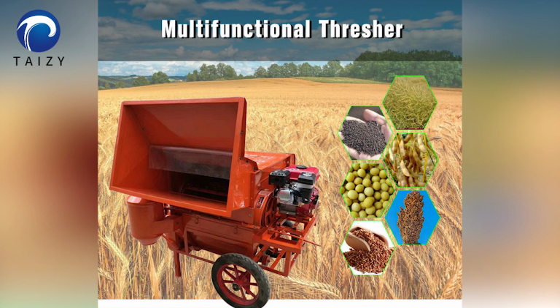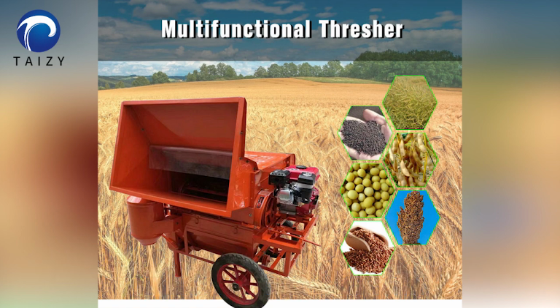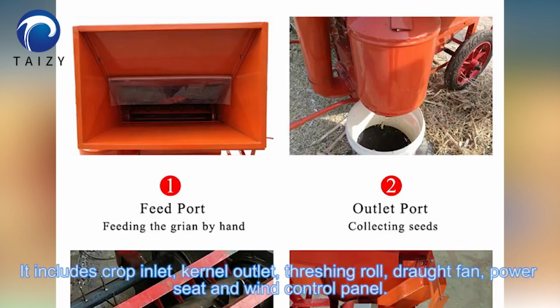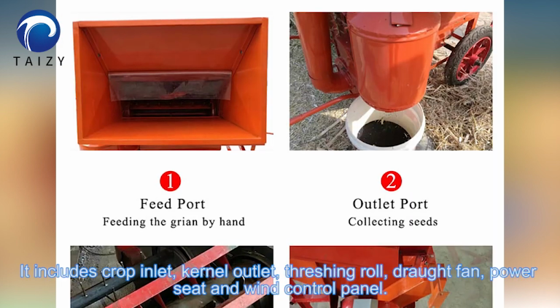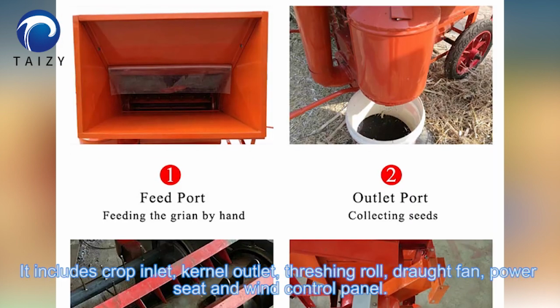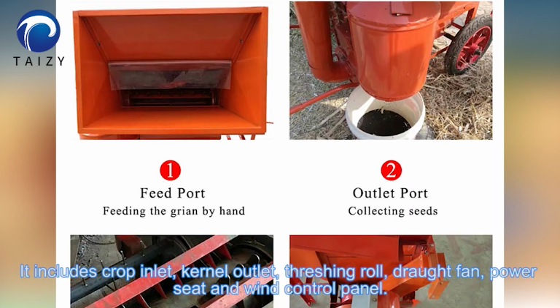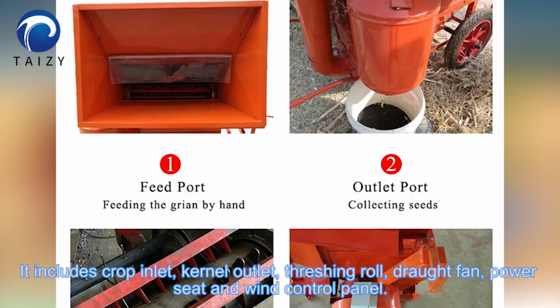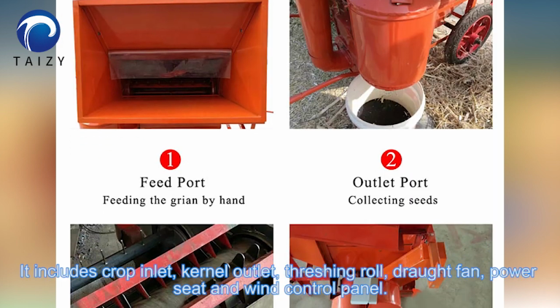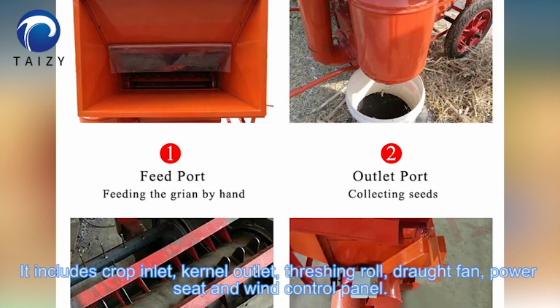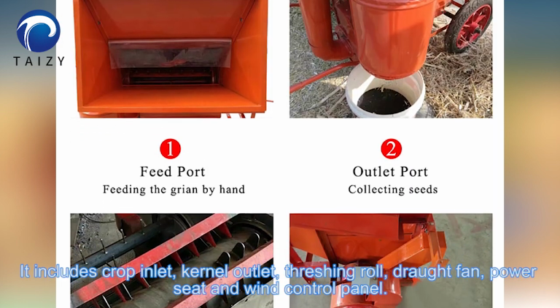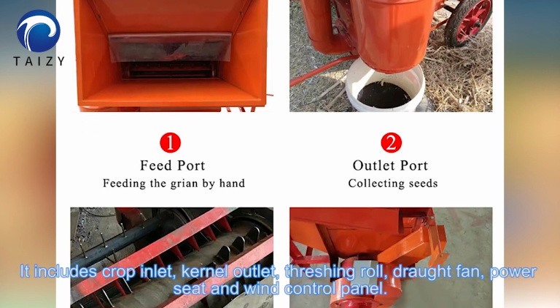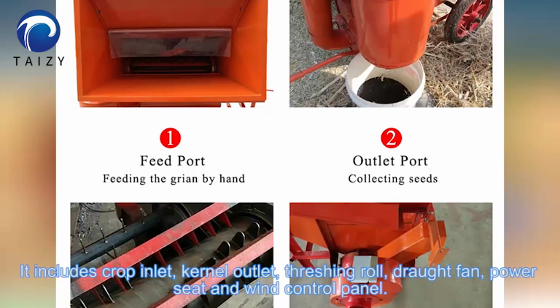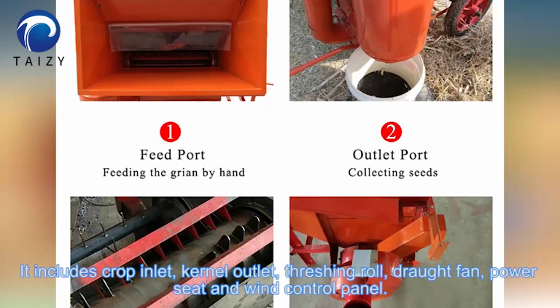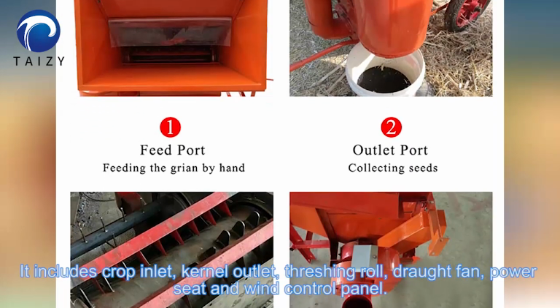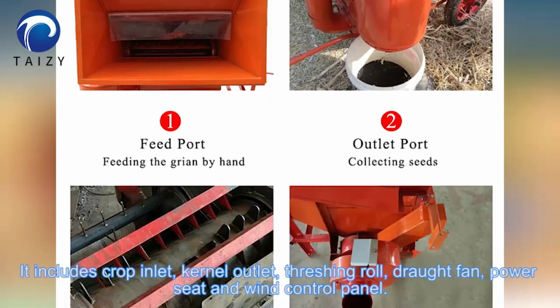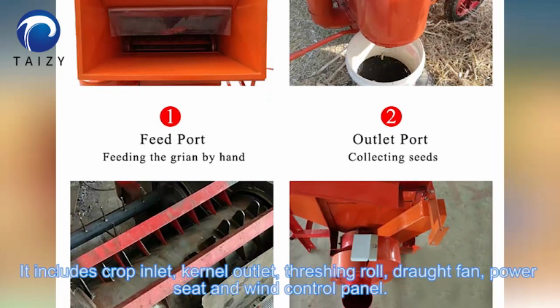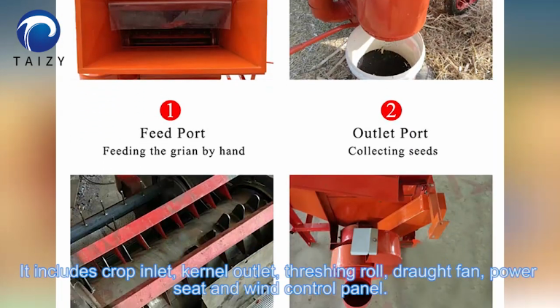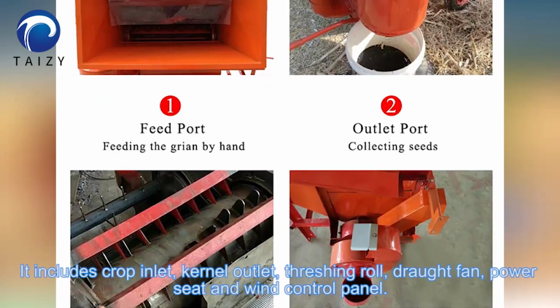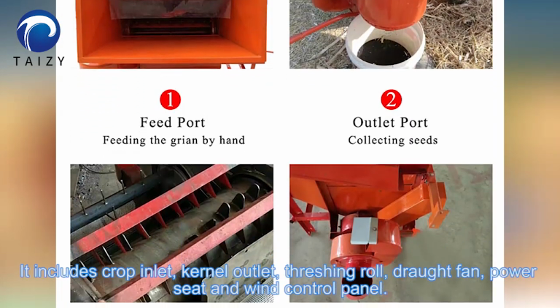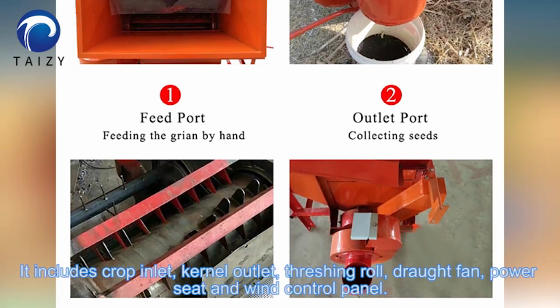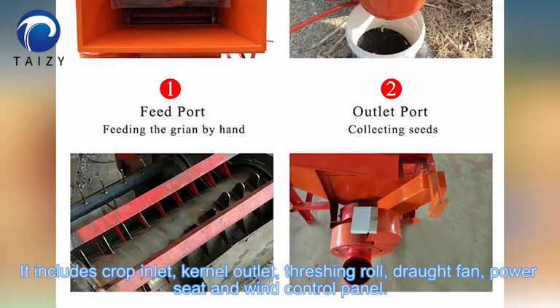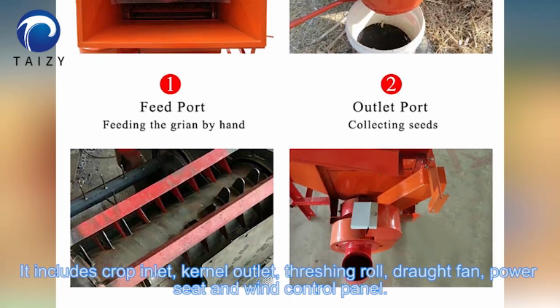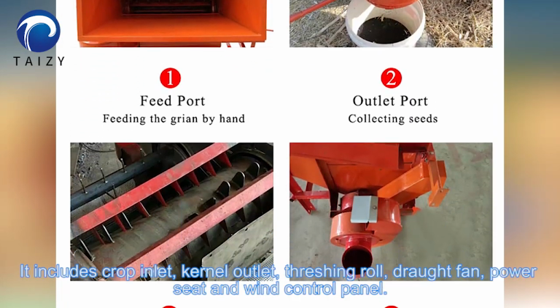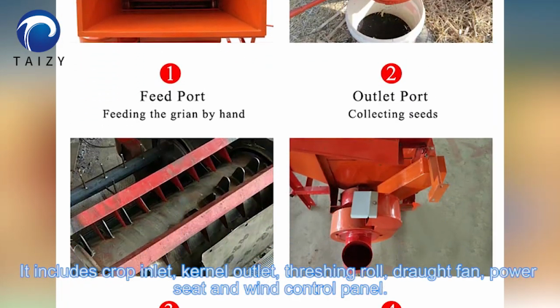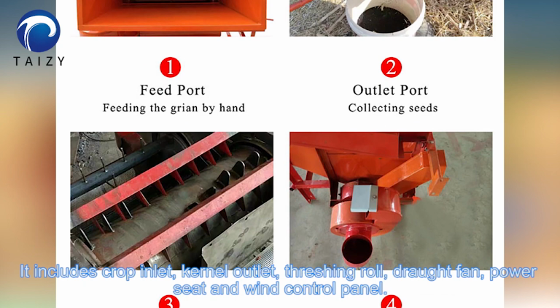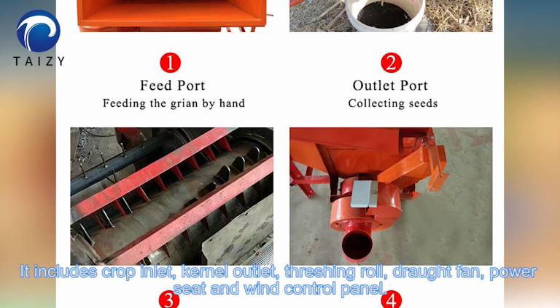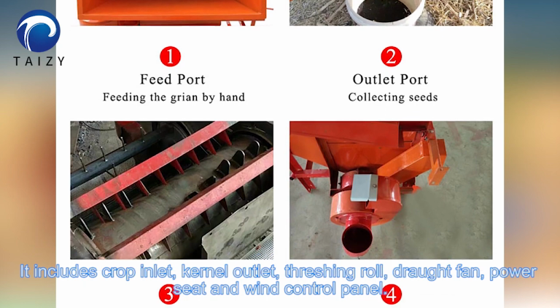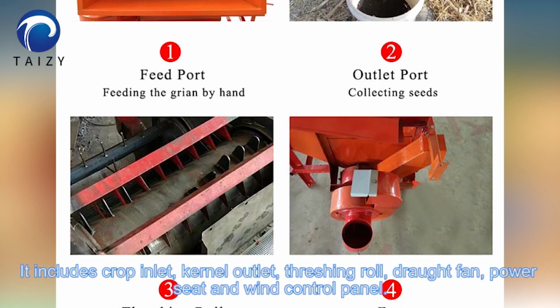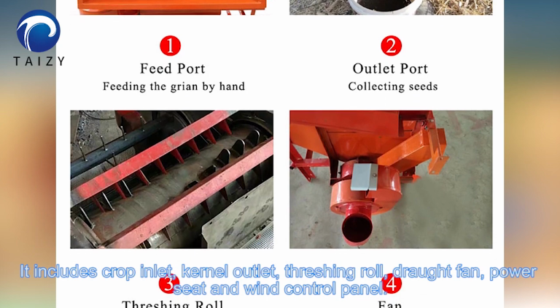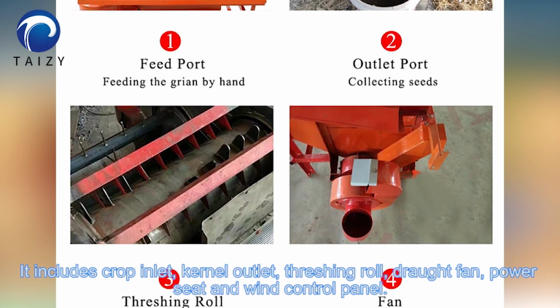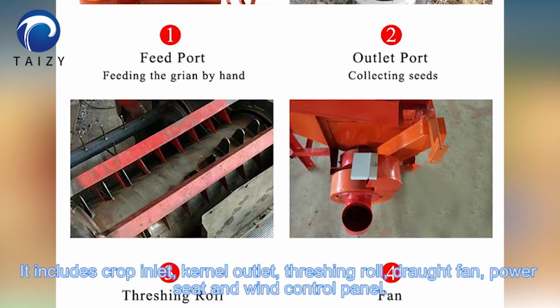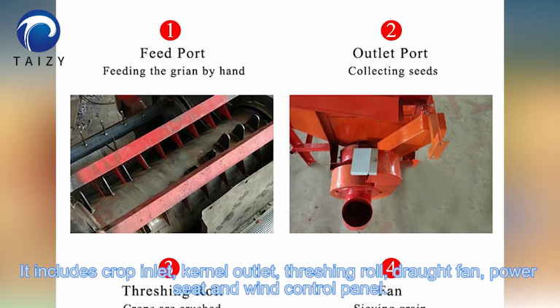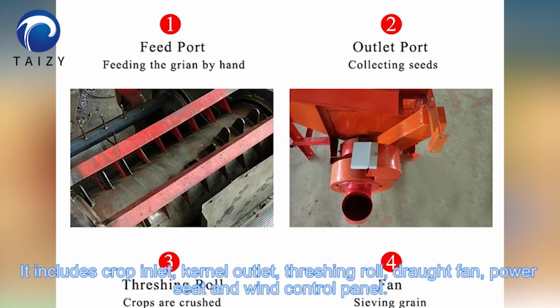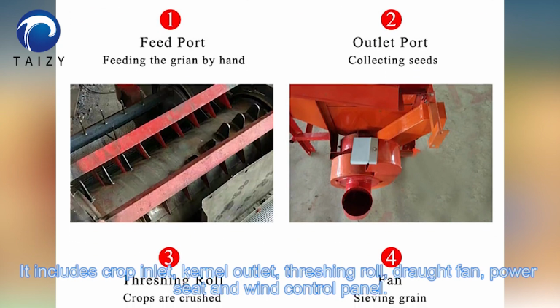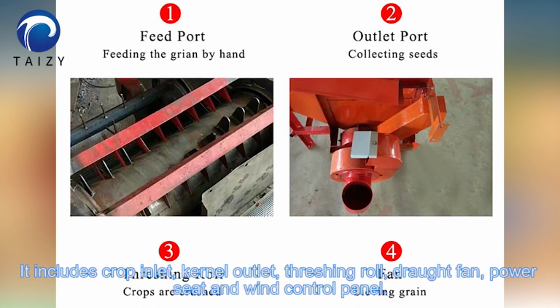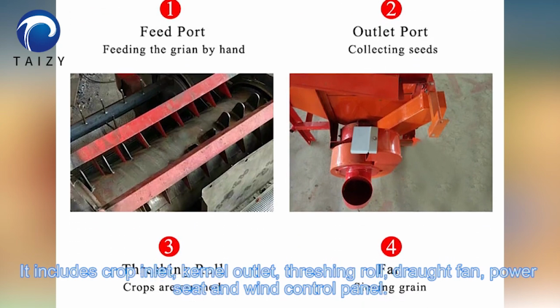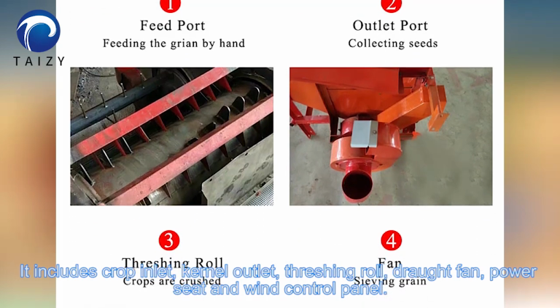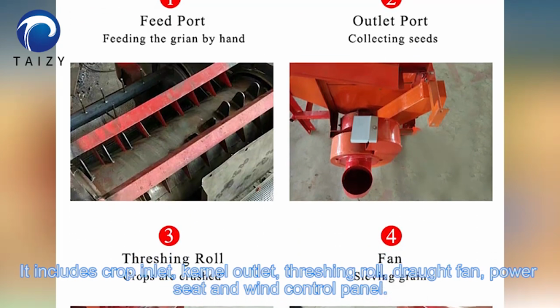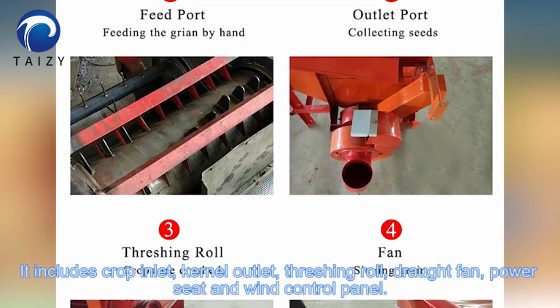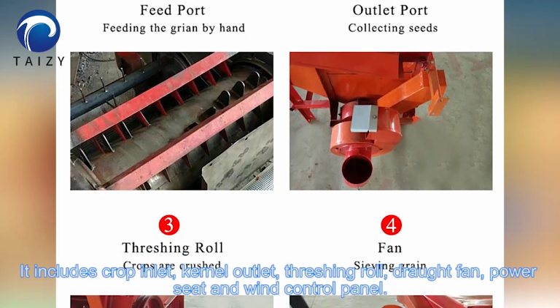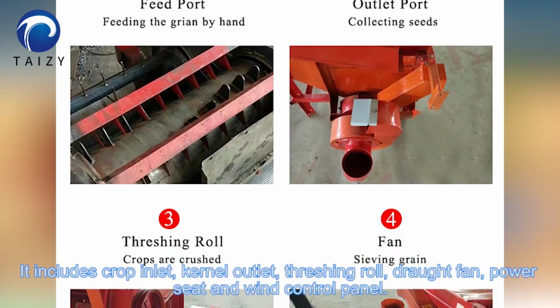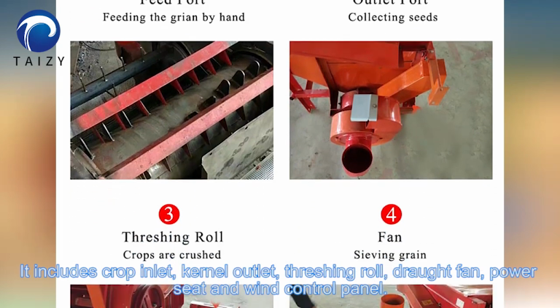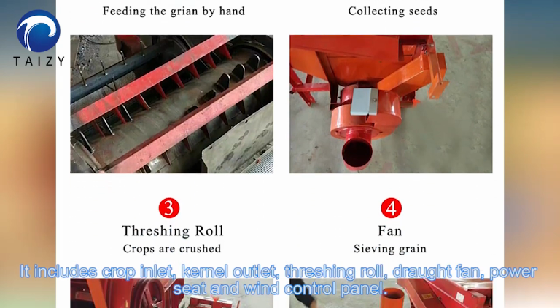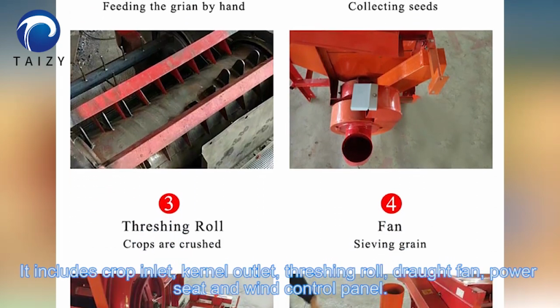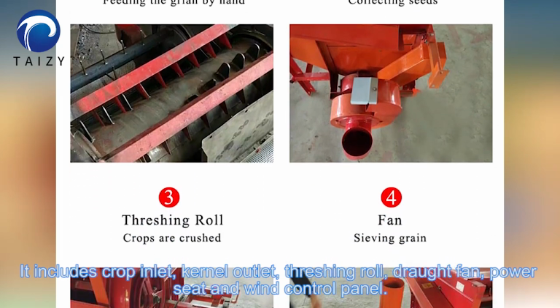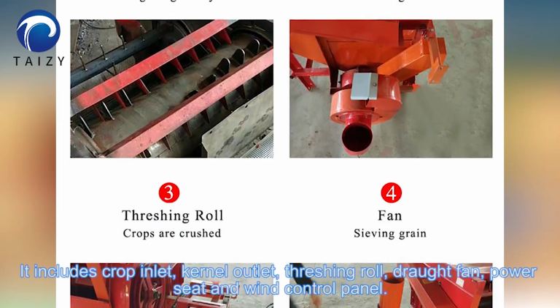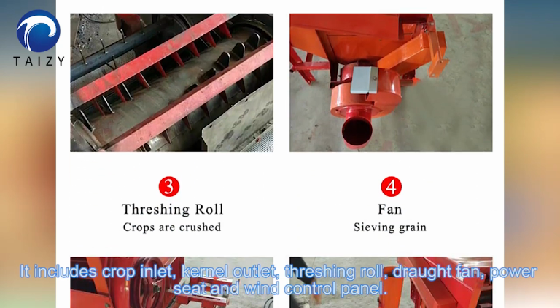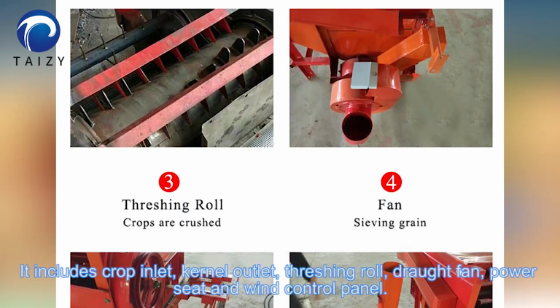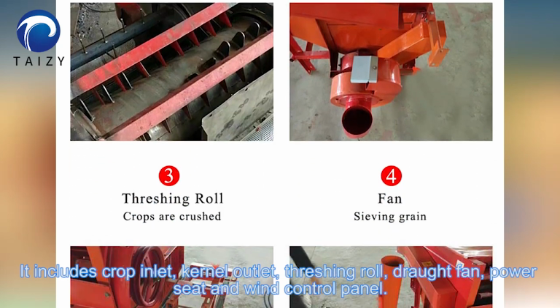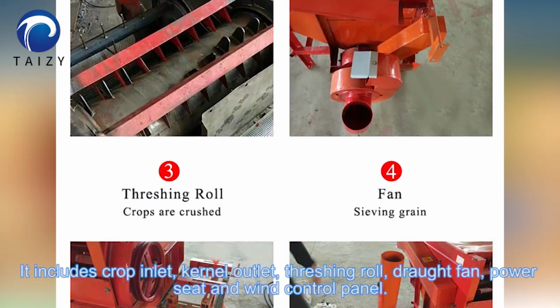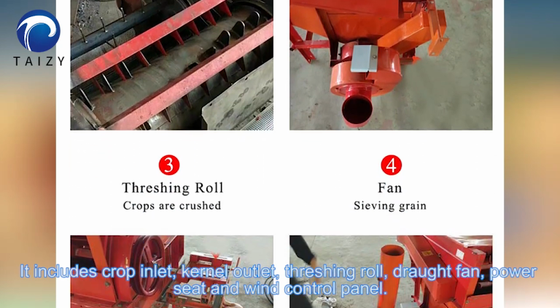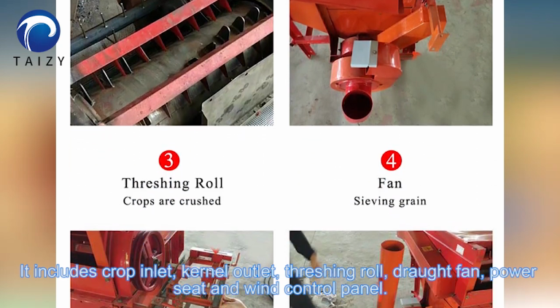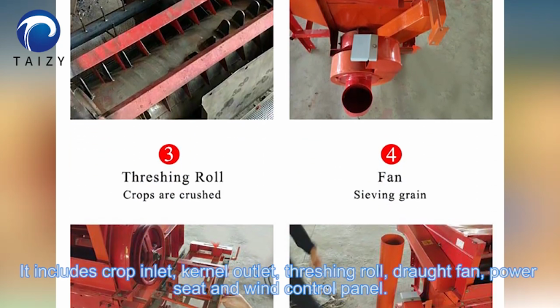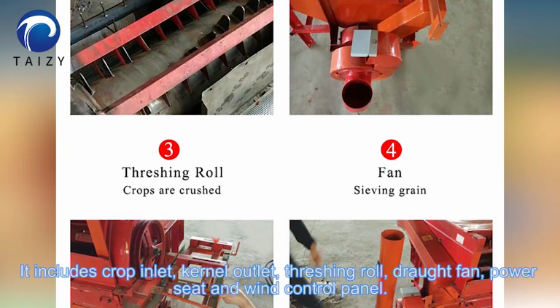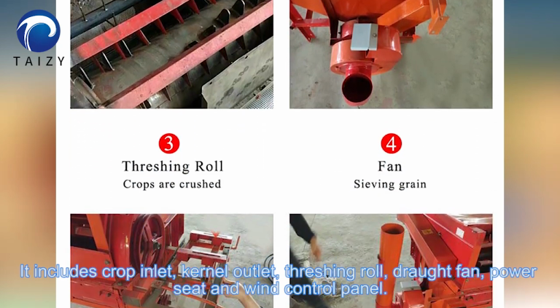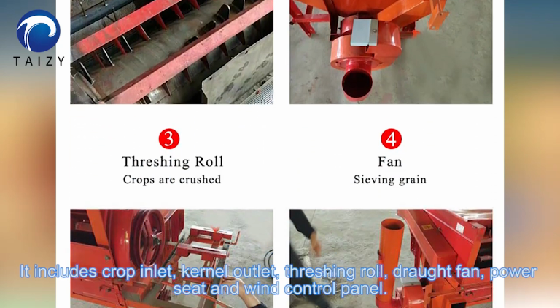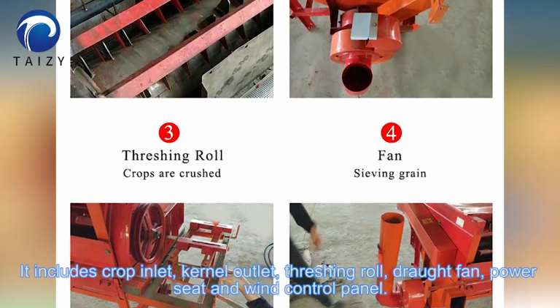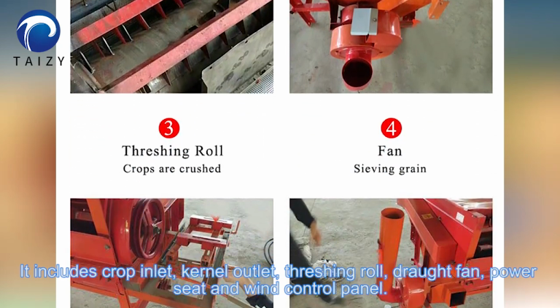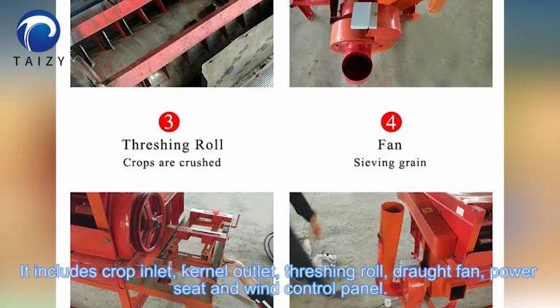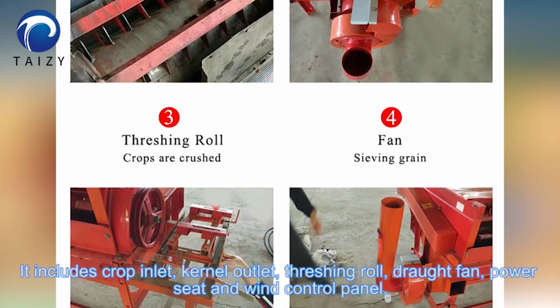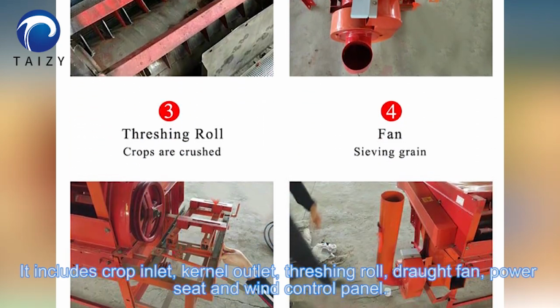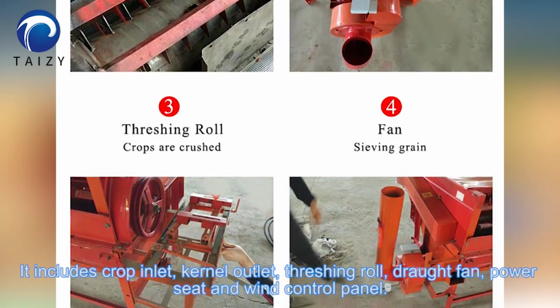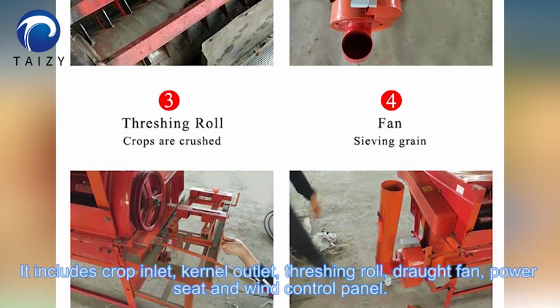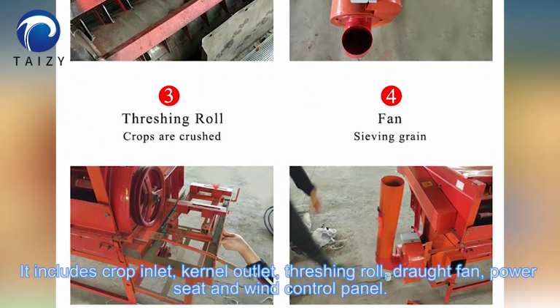It features an enclosed crop inlet, kernel outlet, threshing drum, power set, and wind control panel.